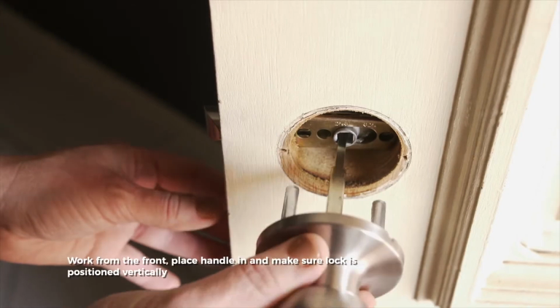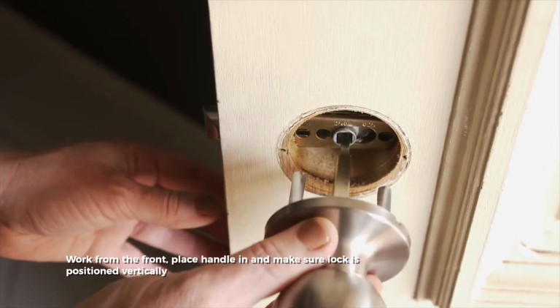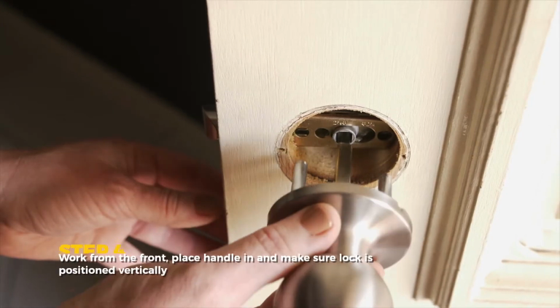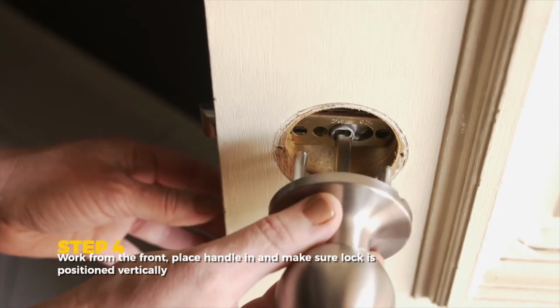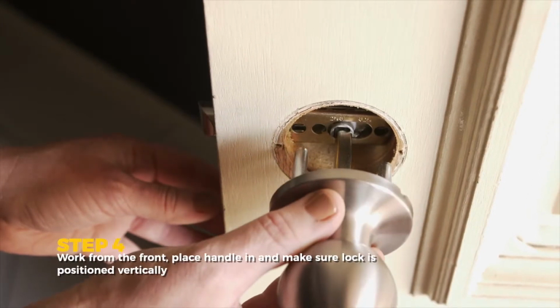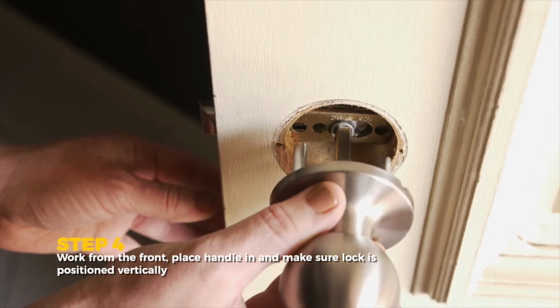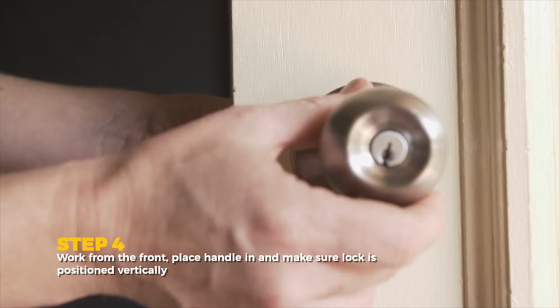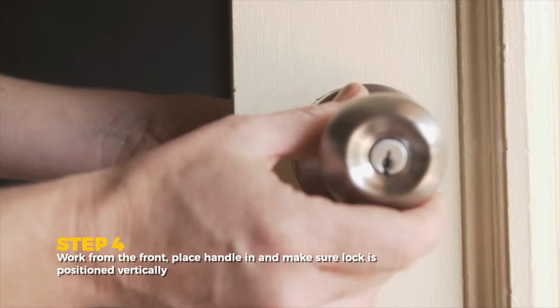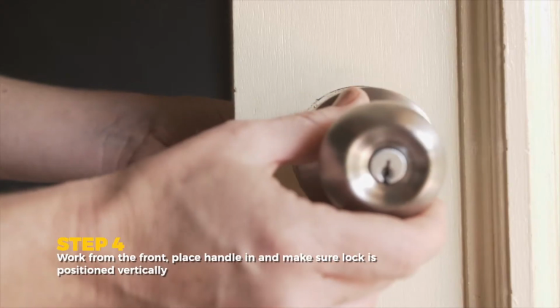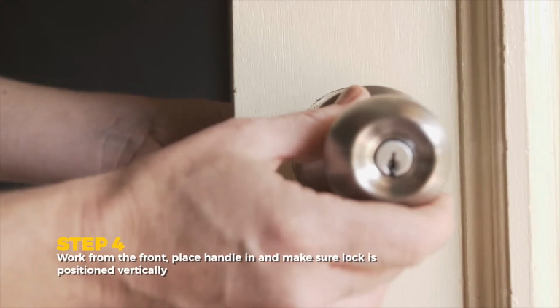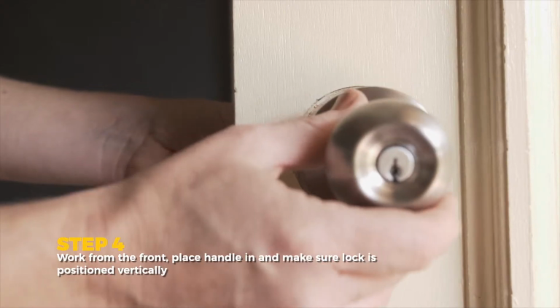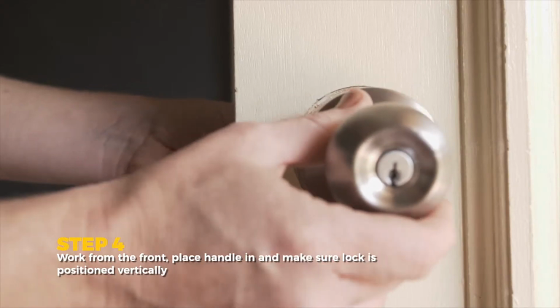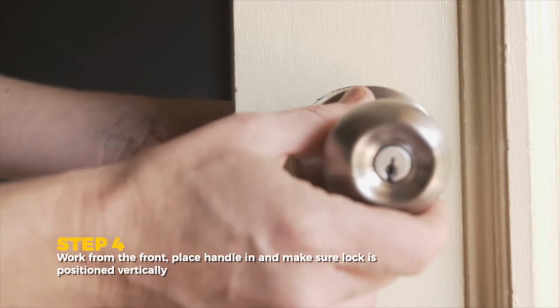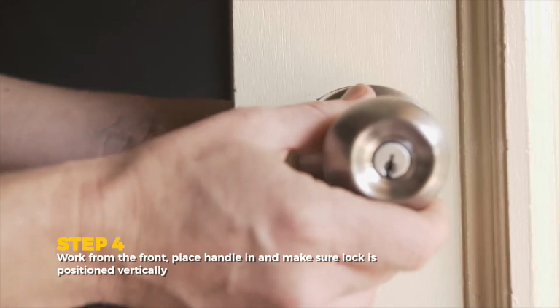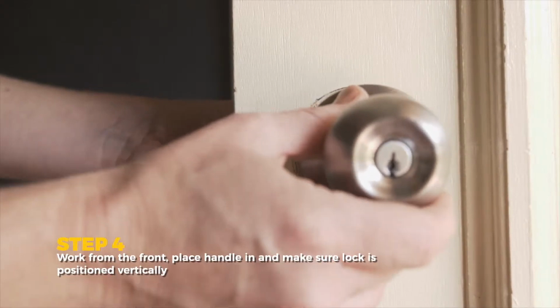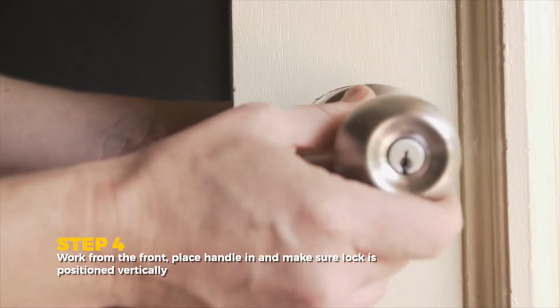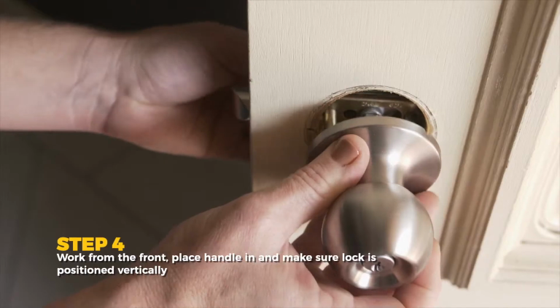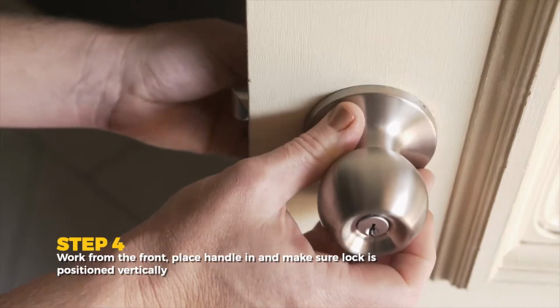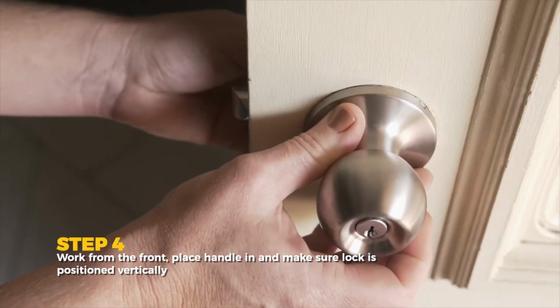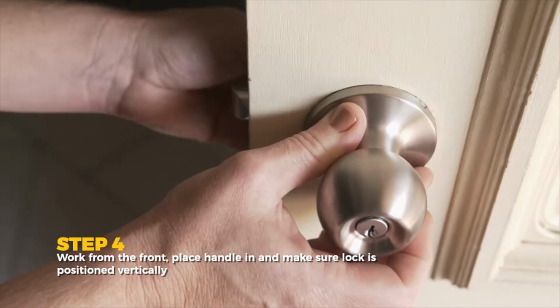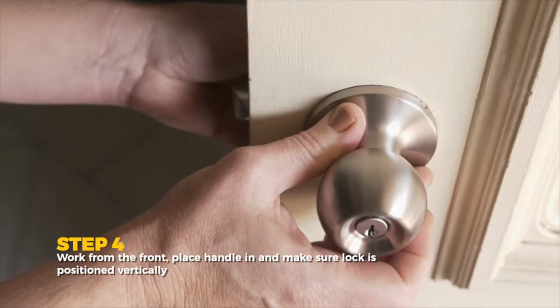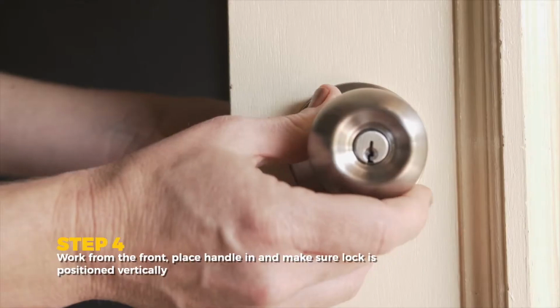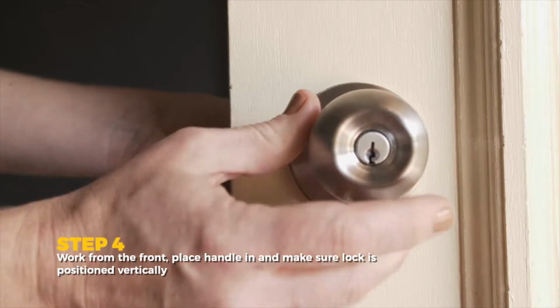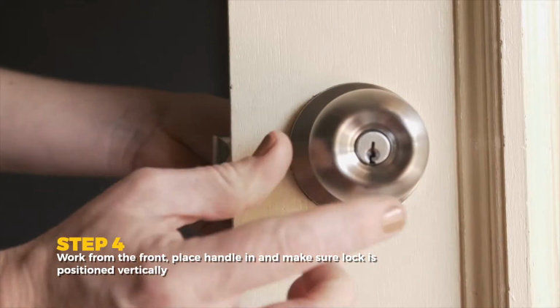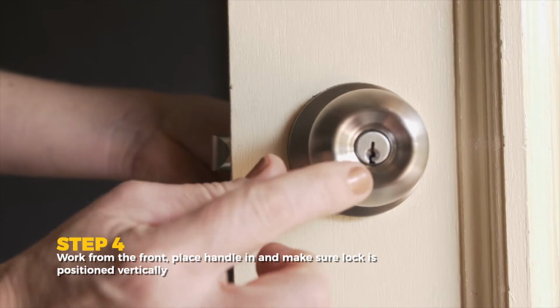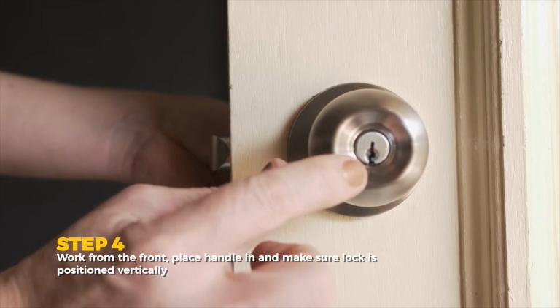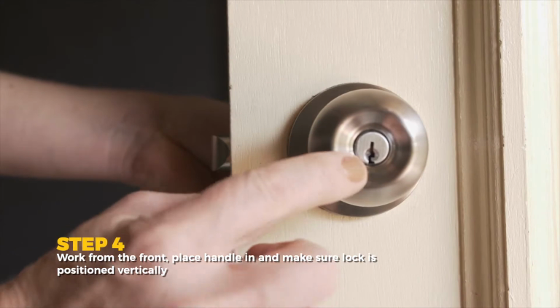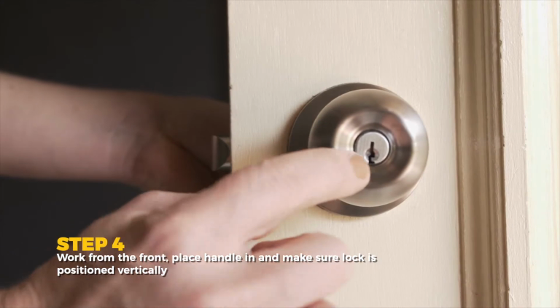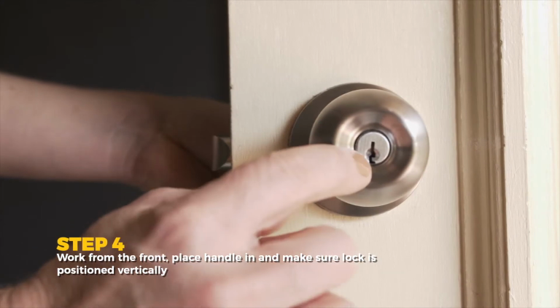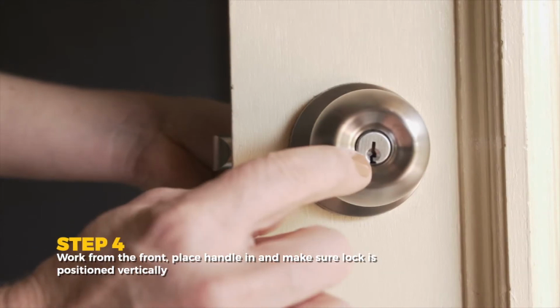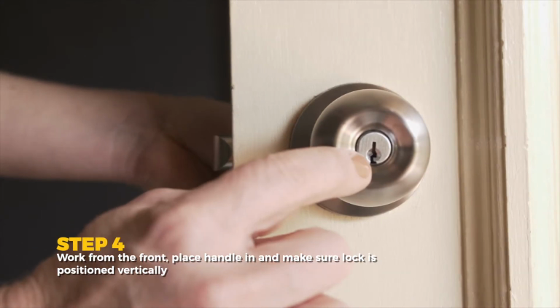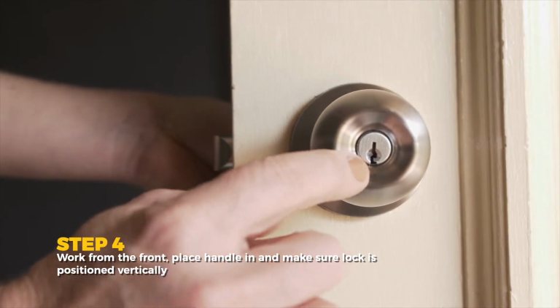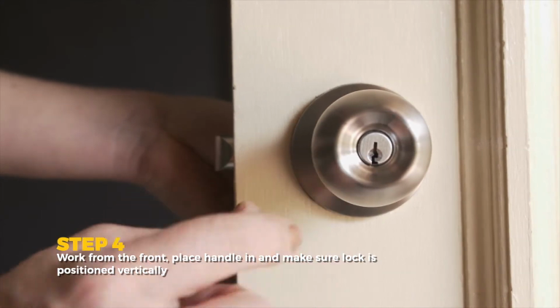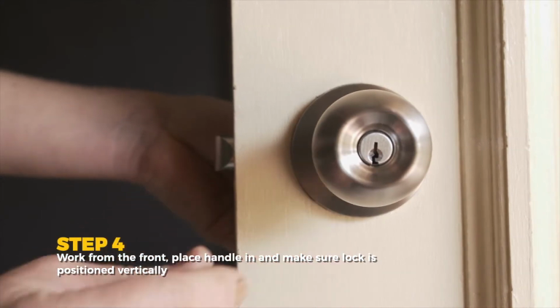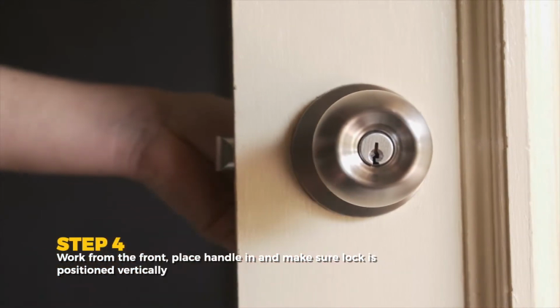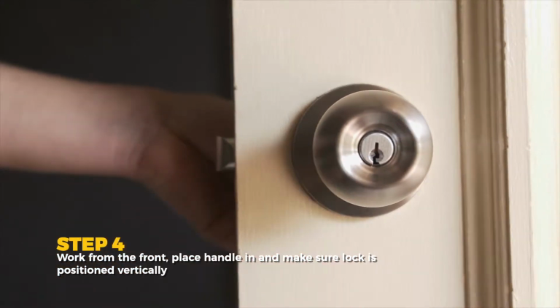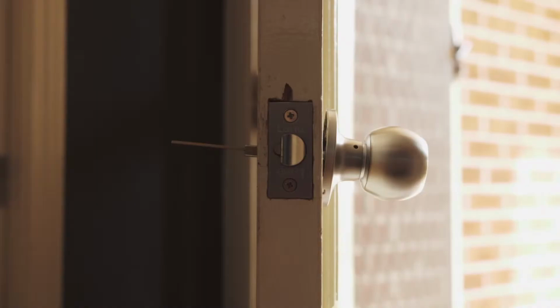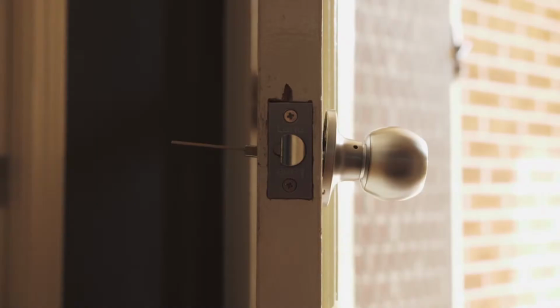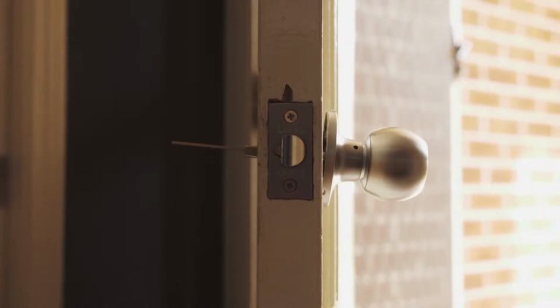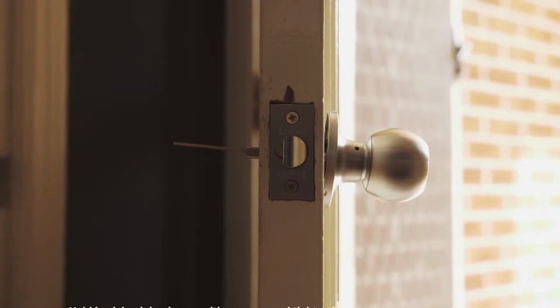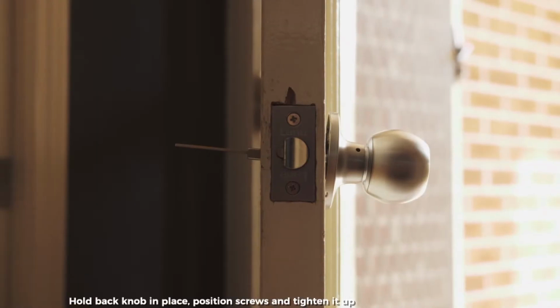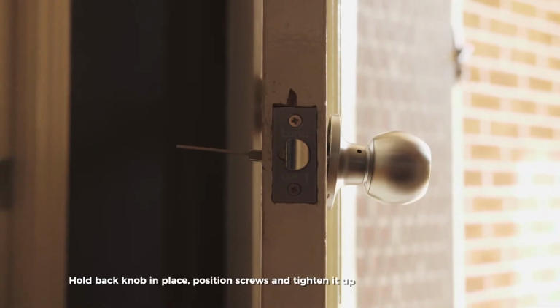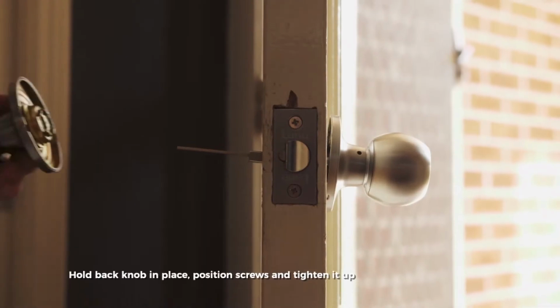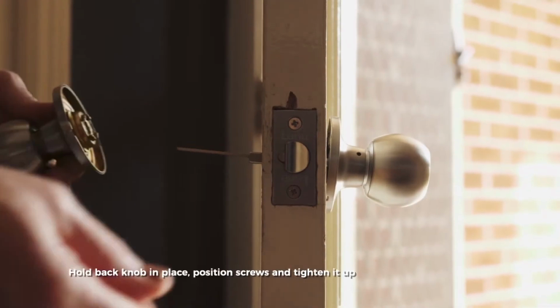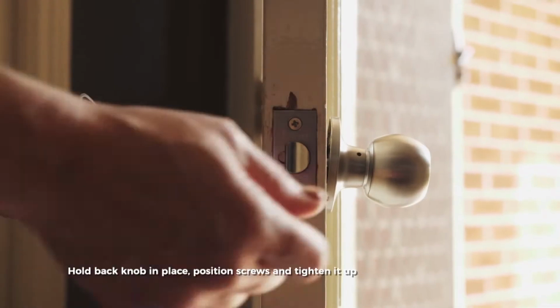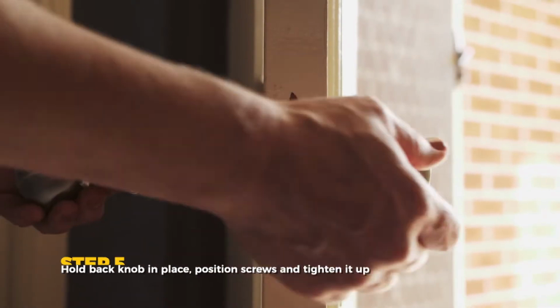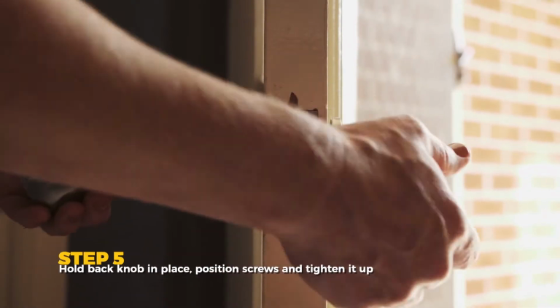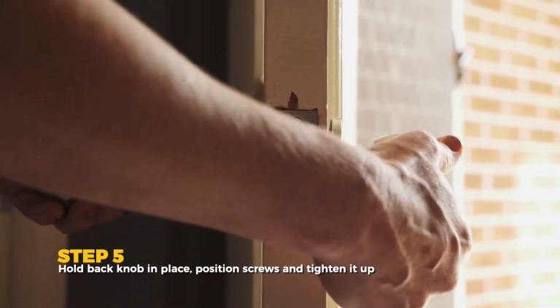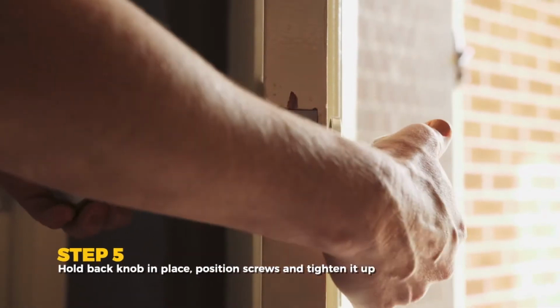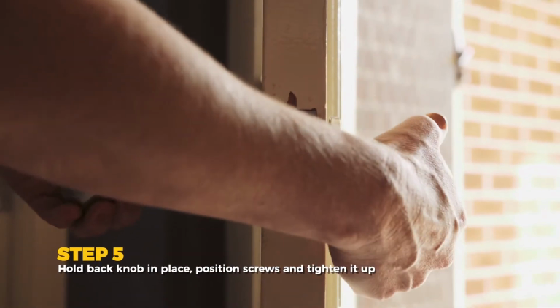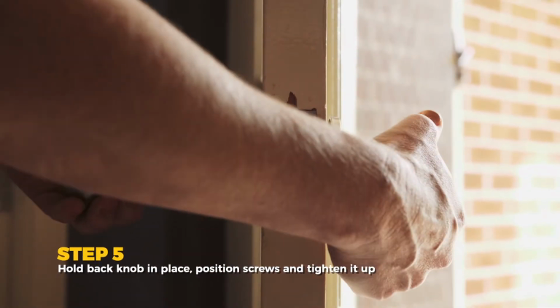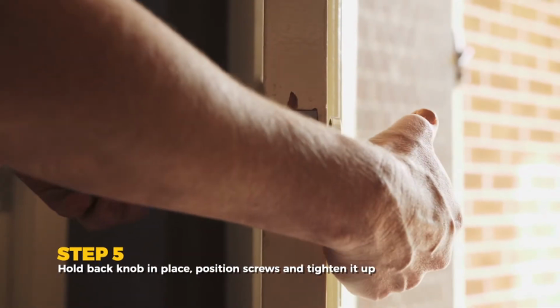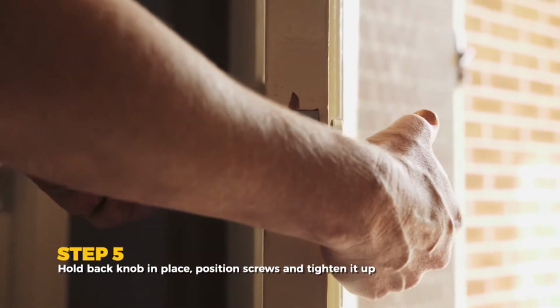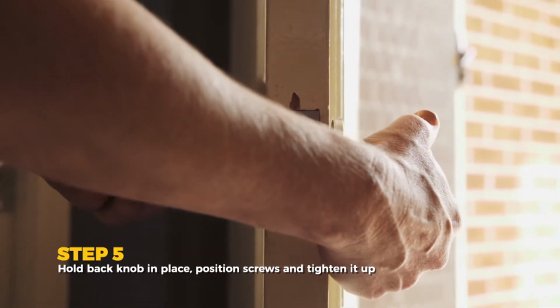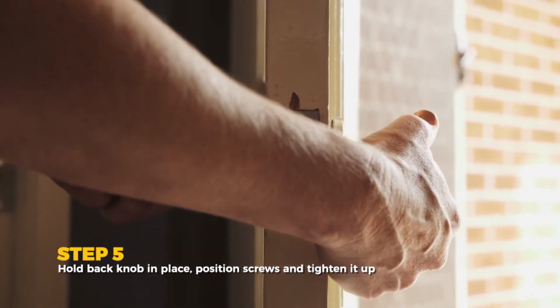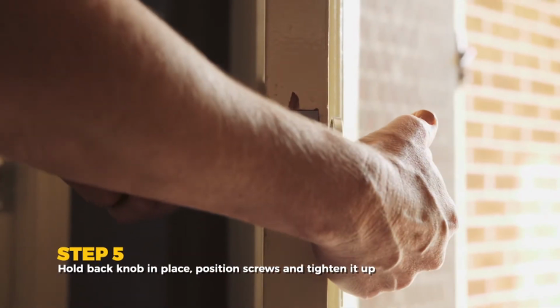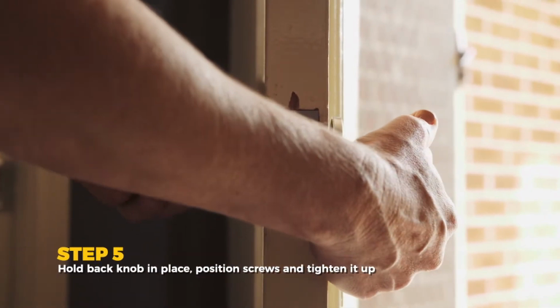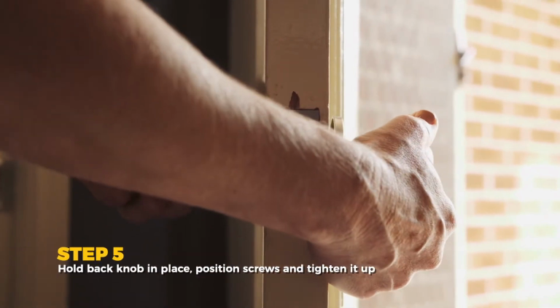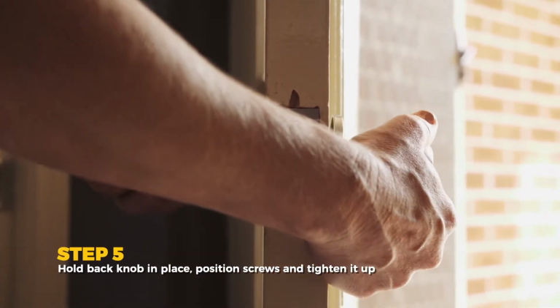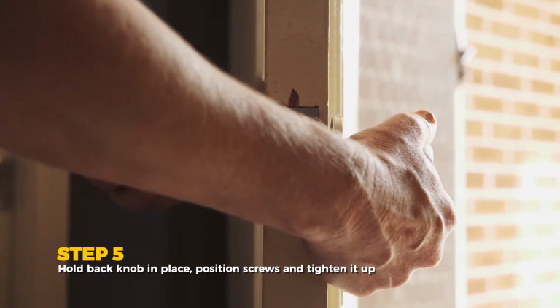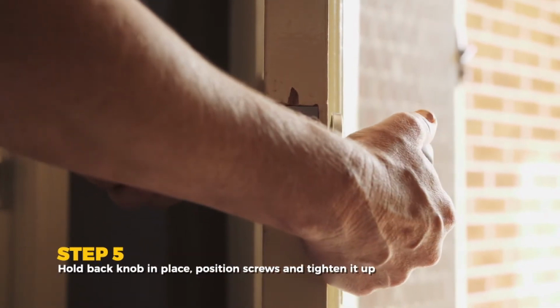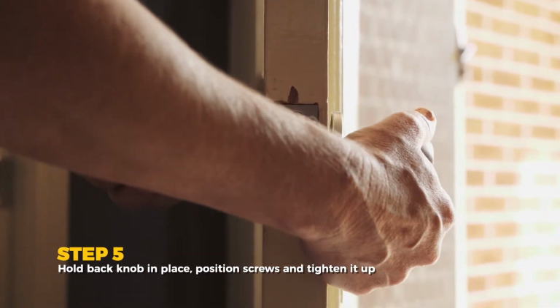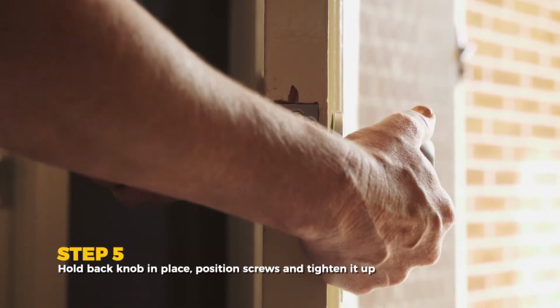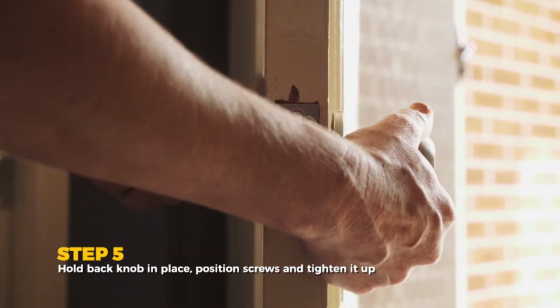Work from the front and check the lock is positioned vertically. Hold the back in place, position the screws and tighten them up.